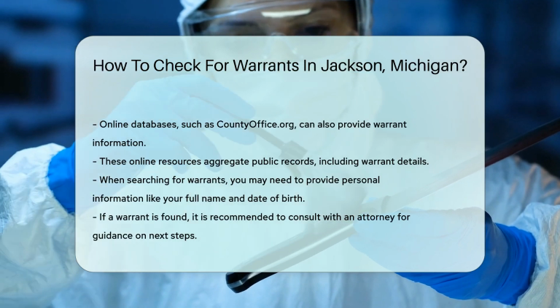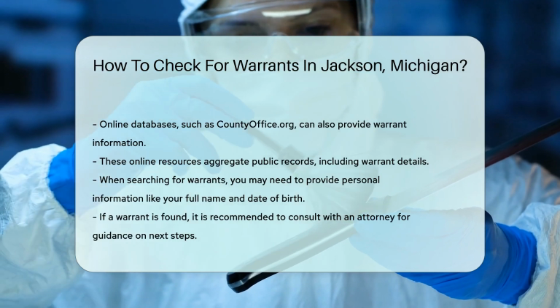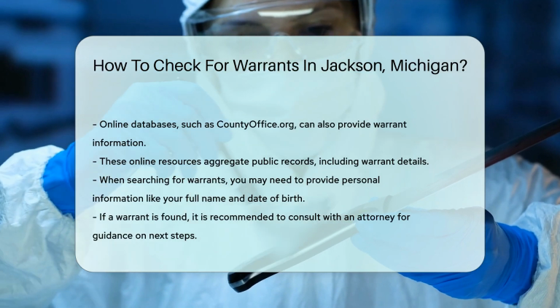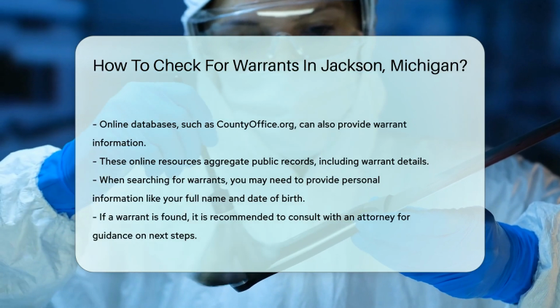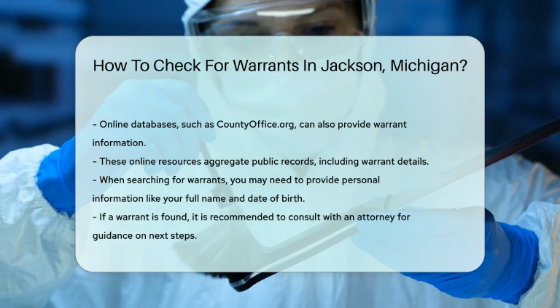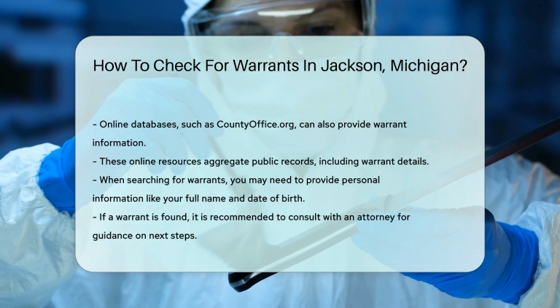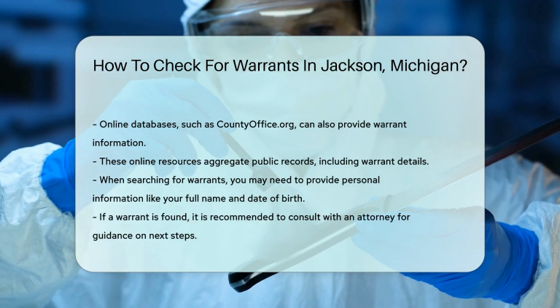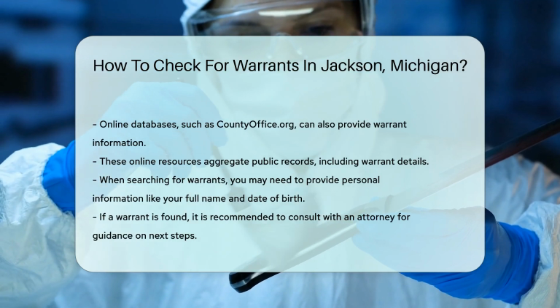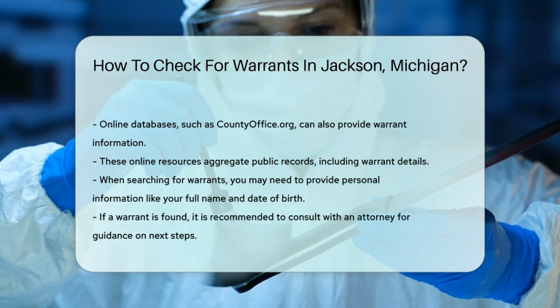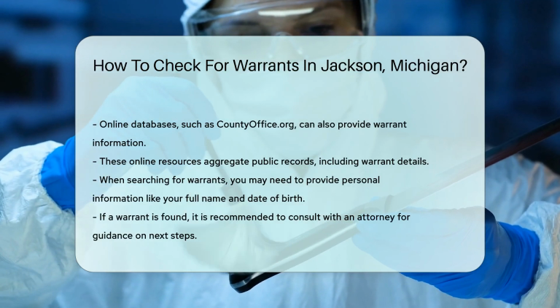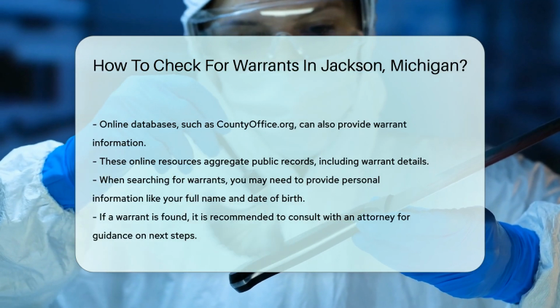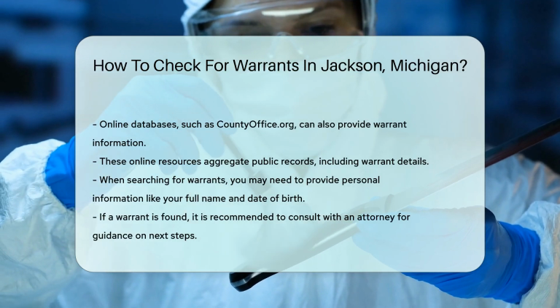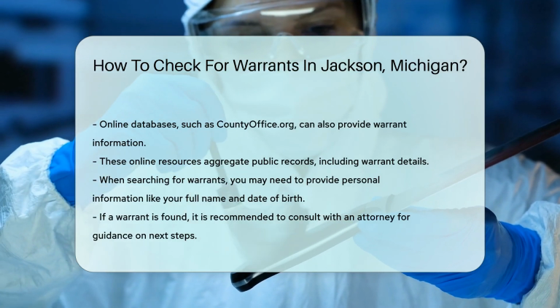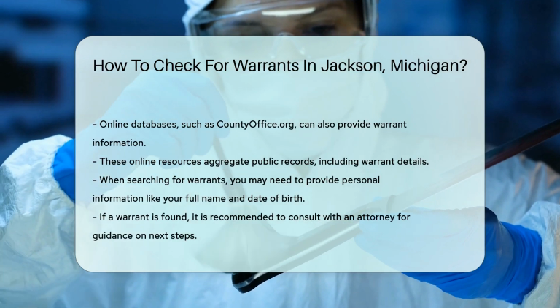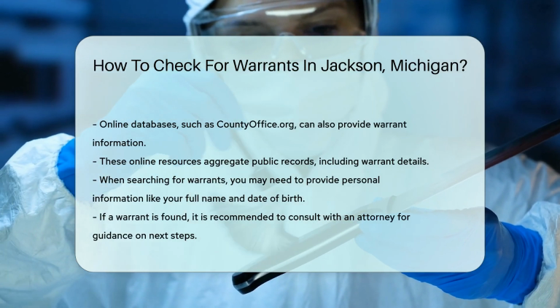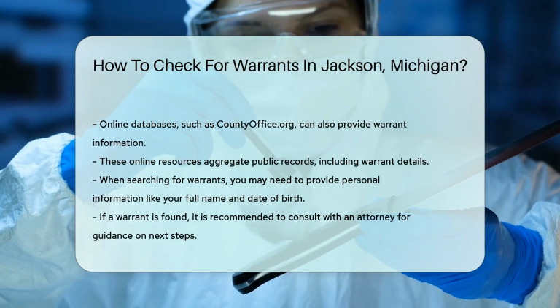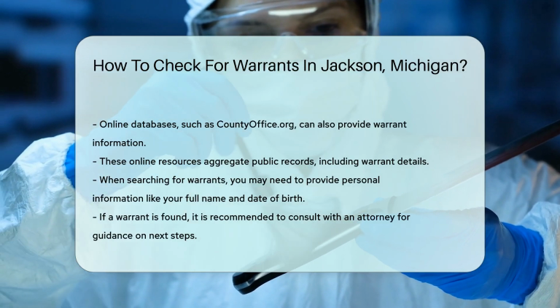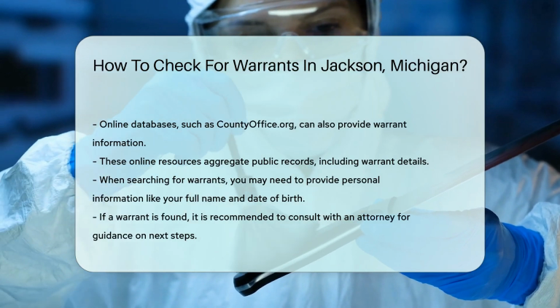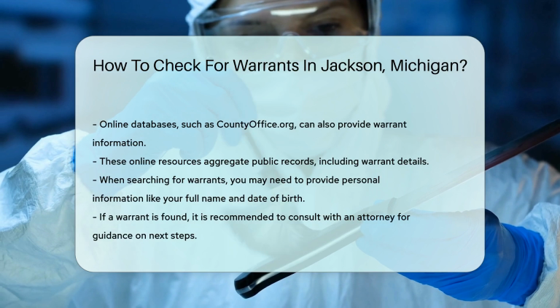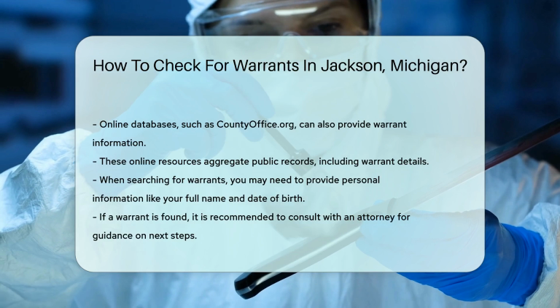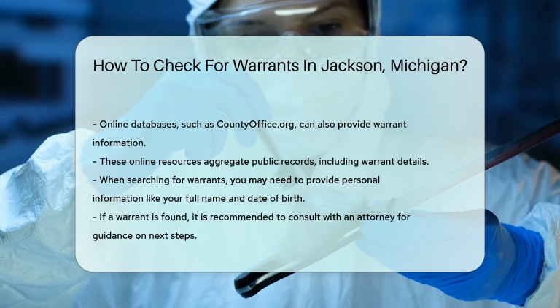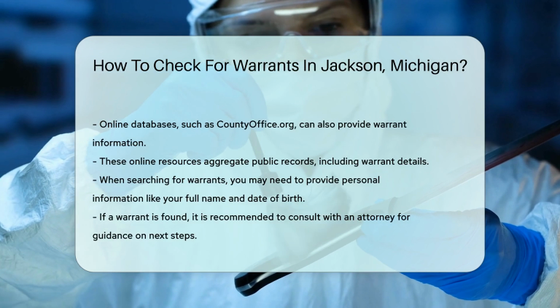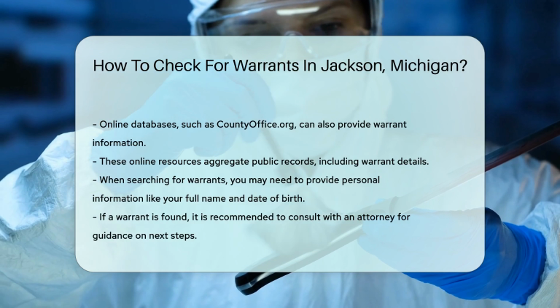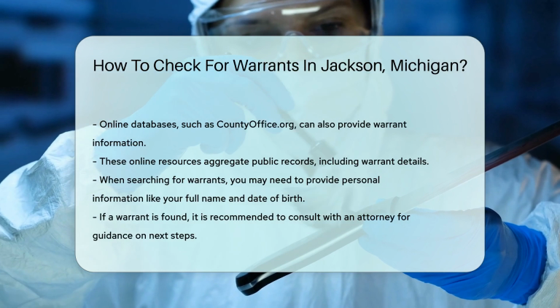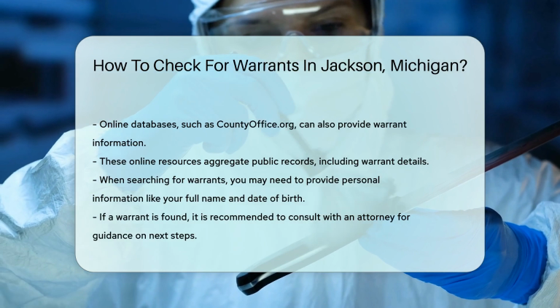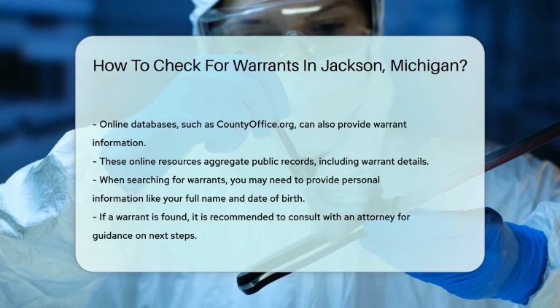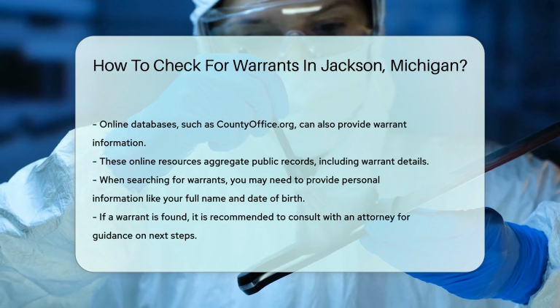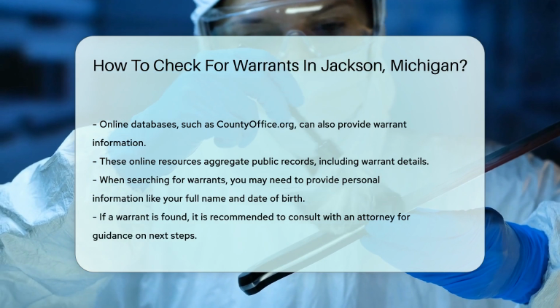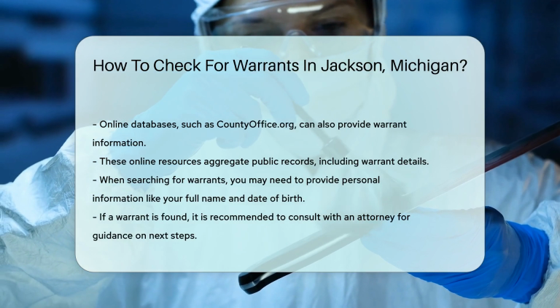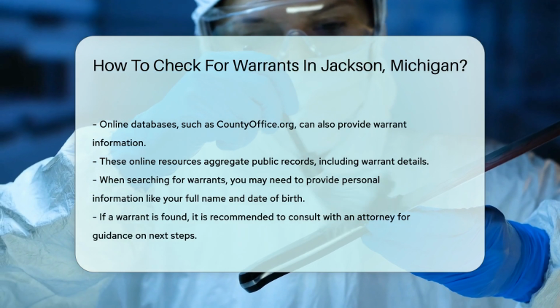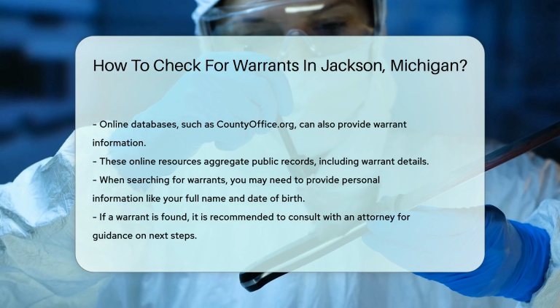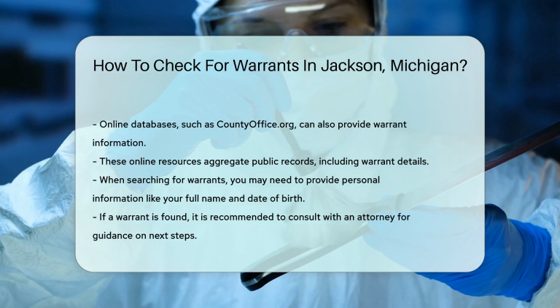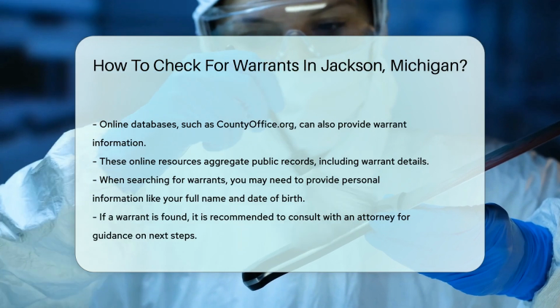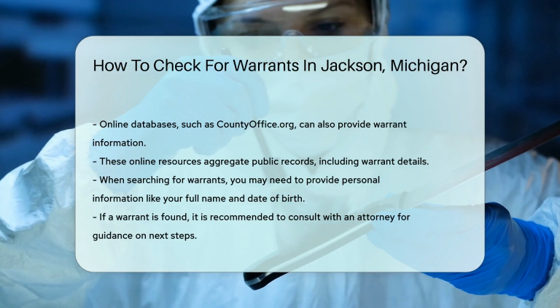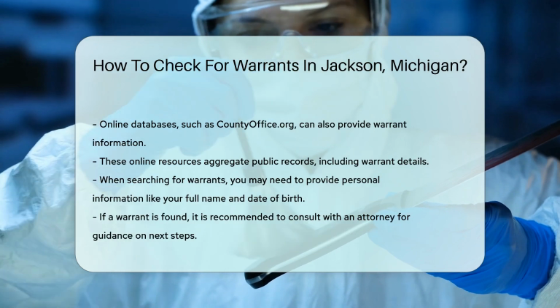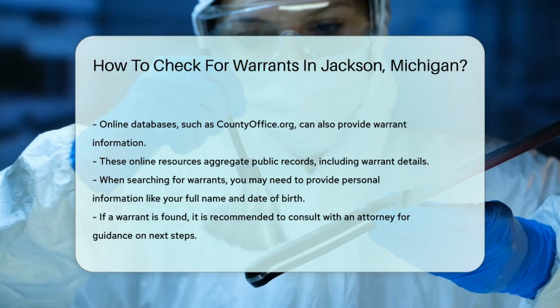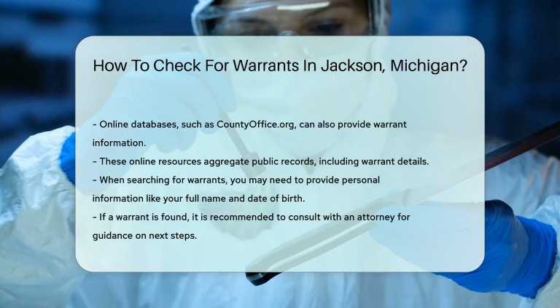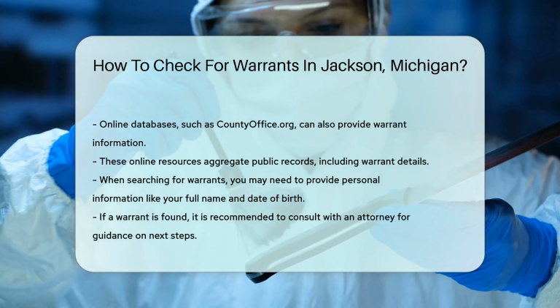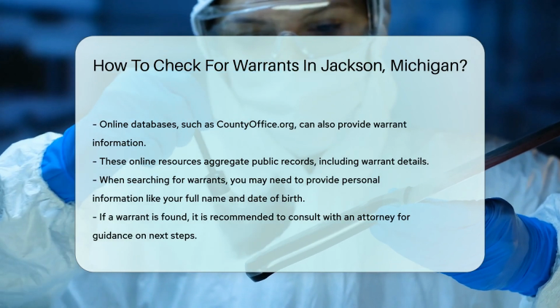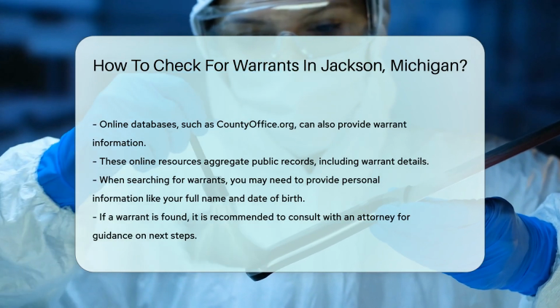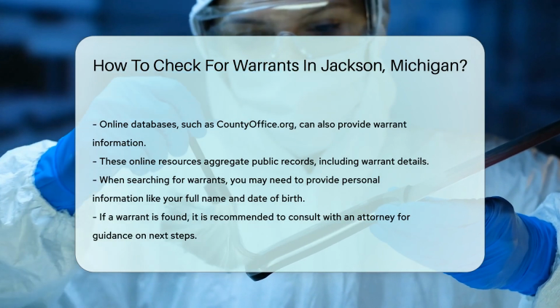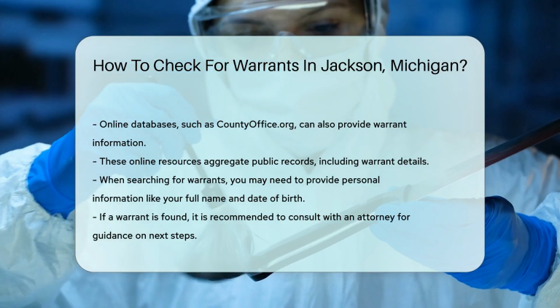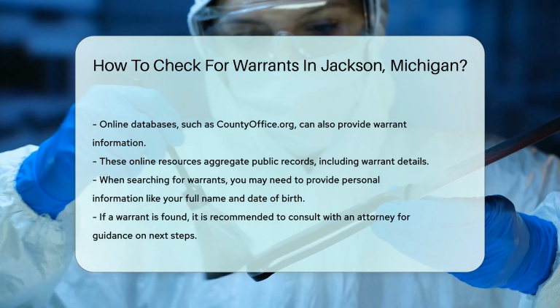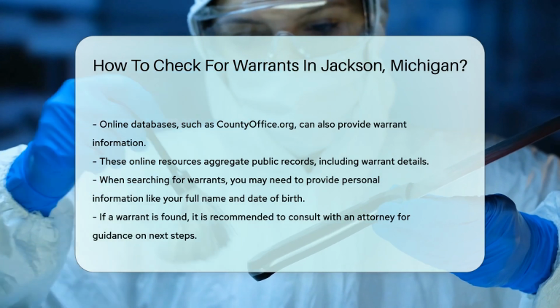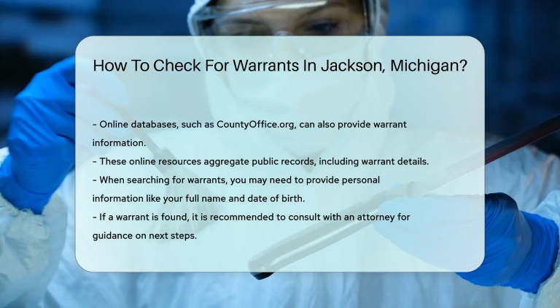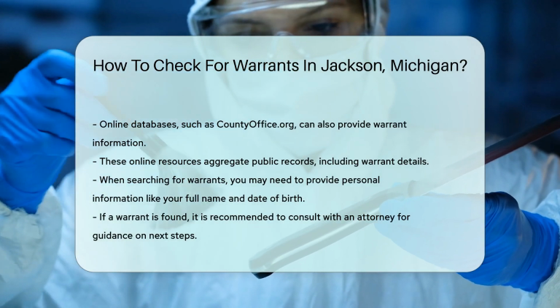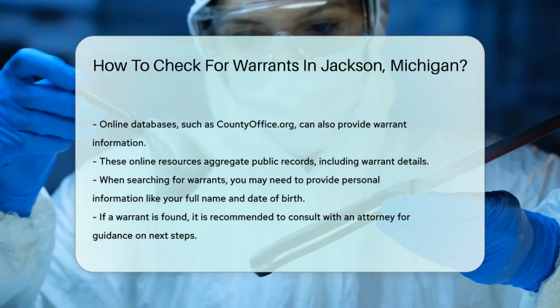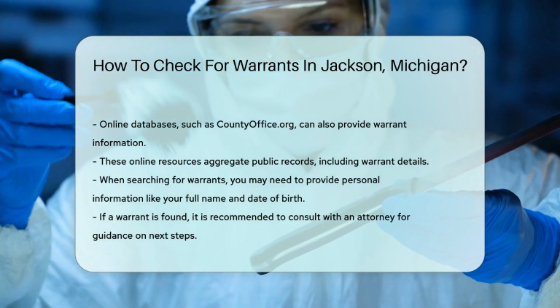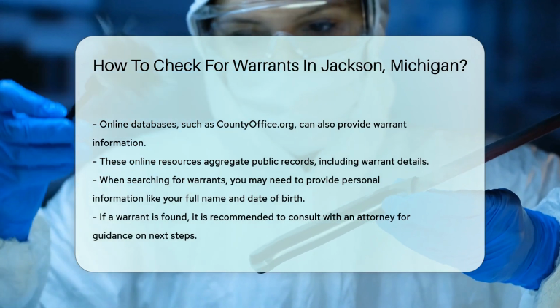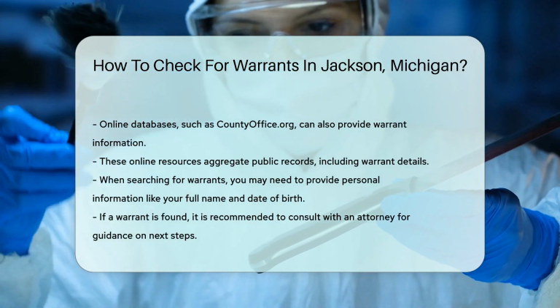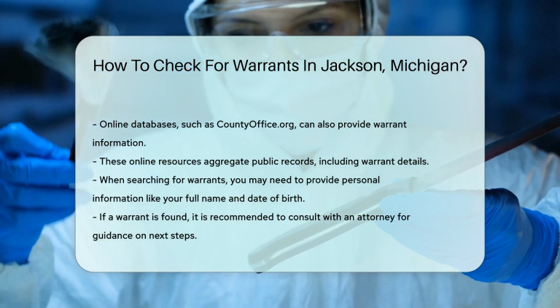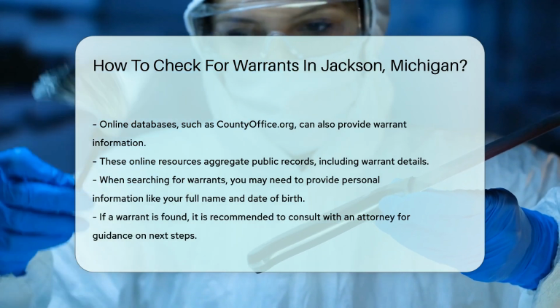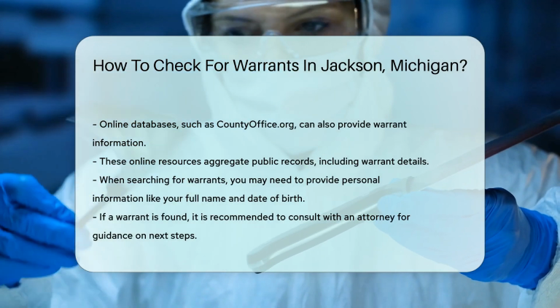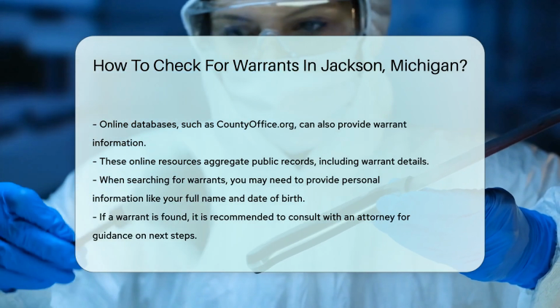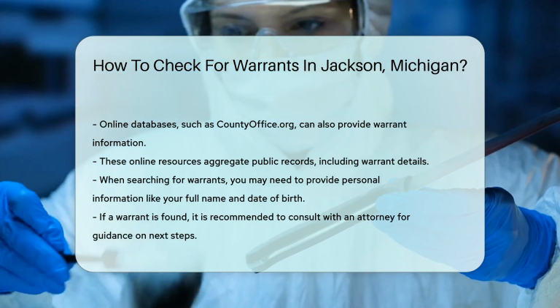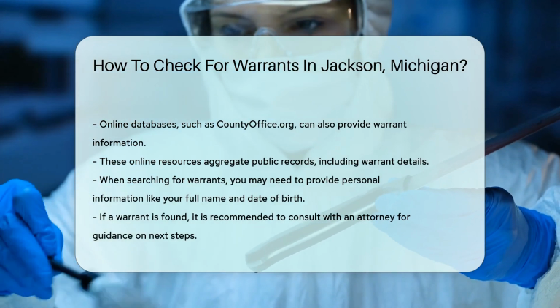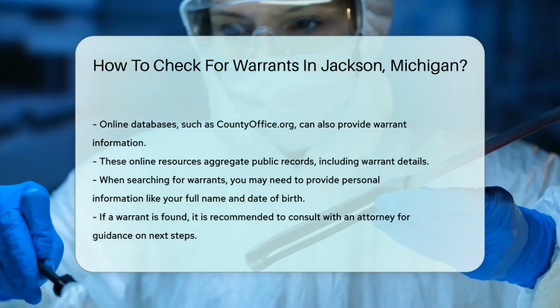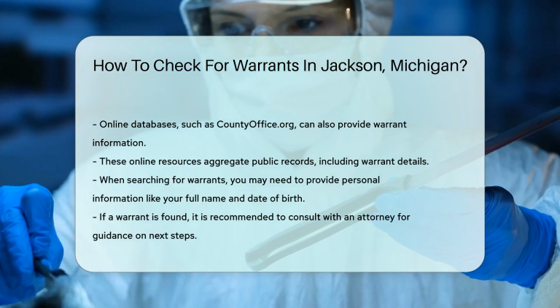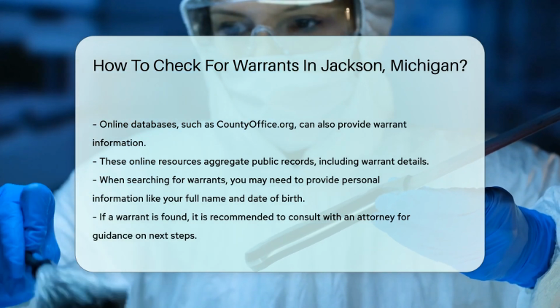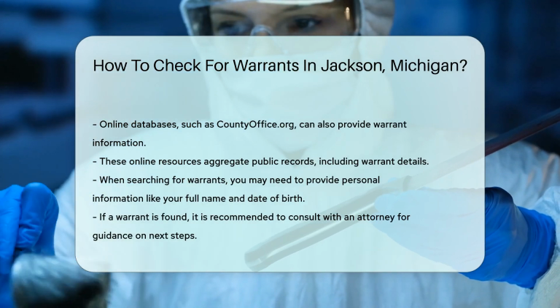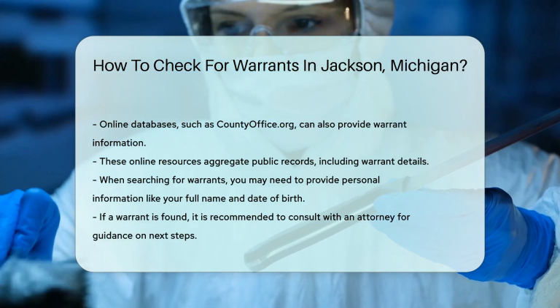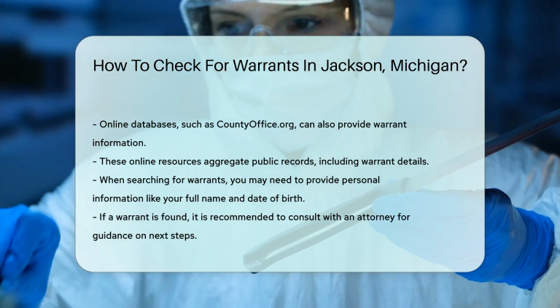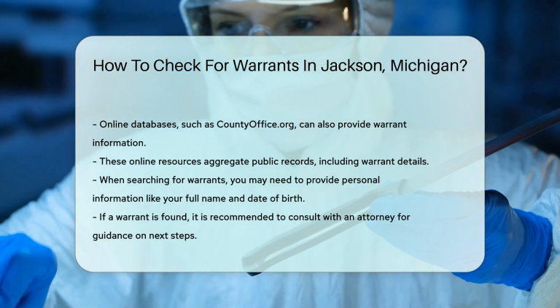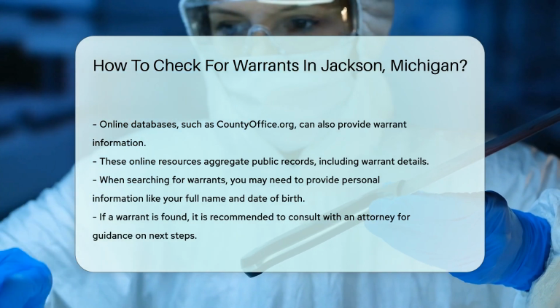If you find that there is a warrant, it is advisable to consult with an attorney. They can guide you on the next steps to take.